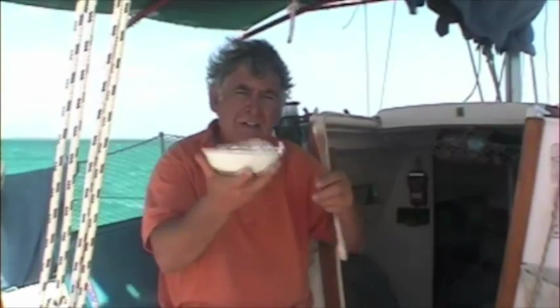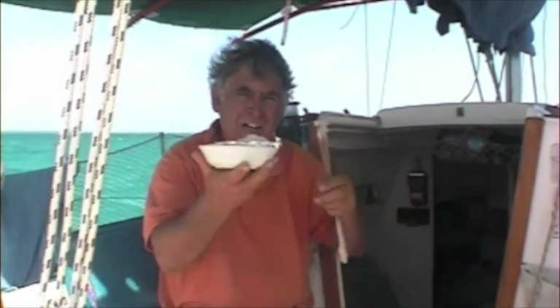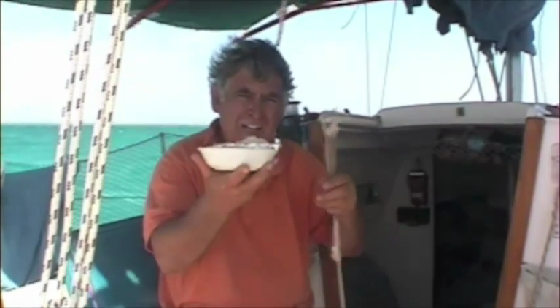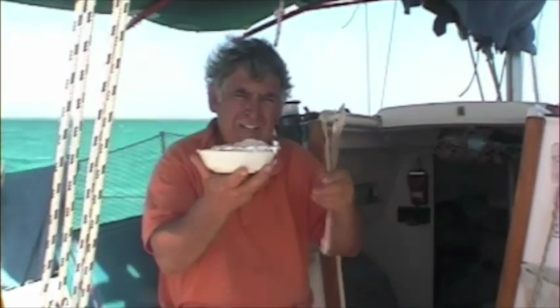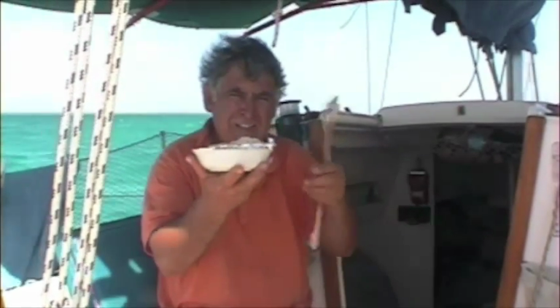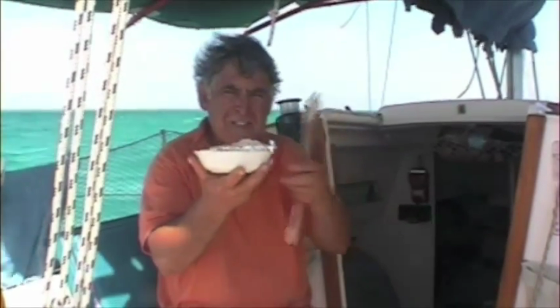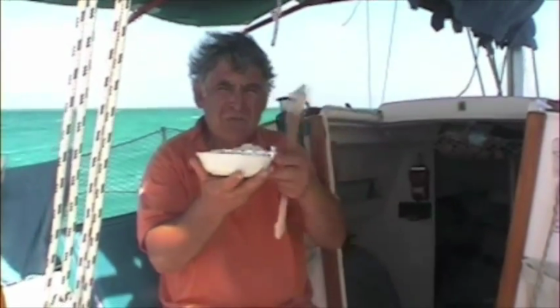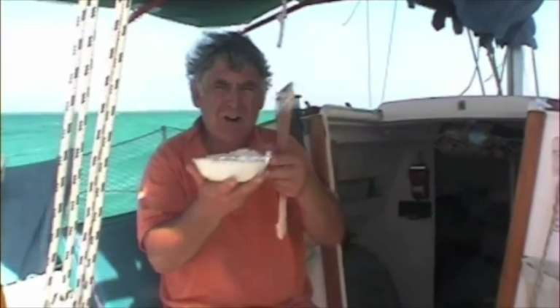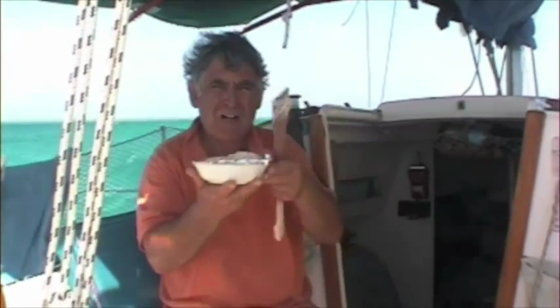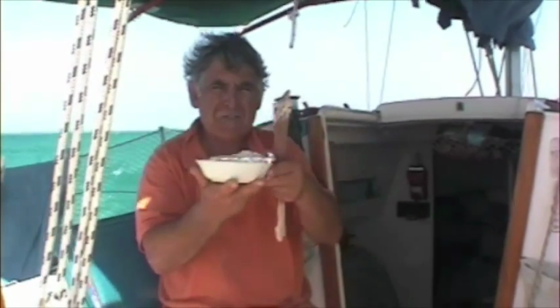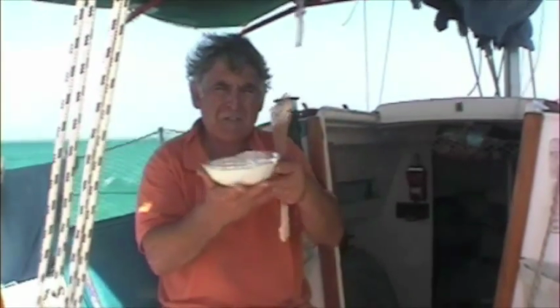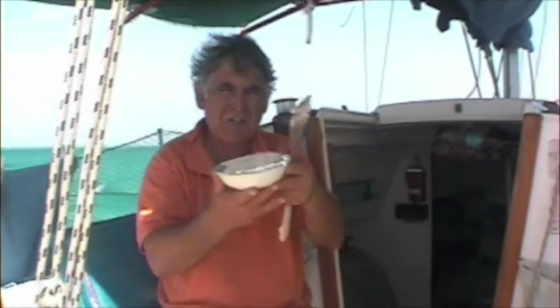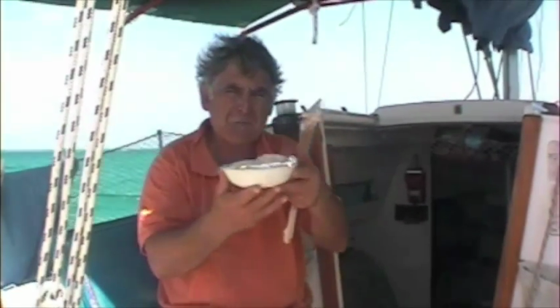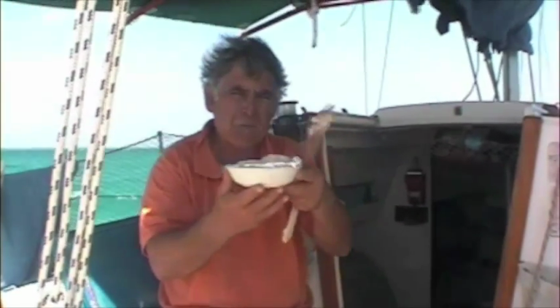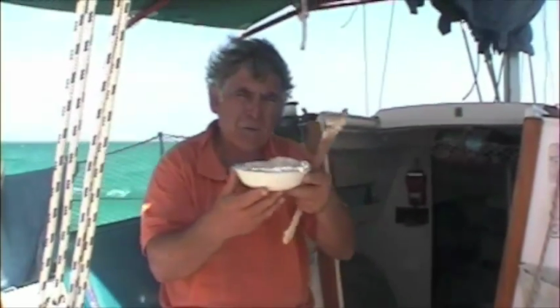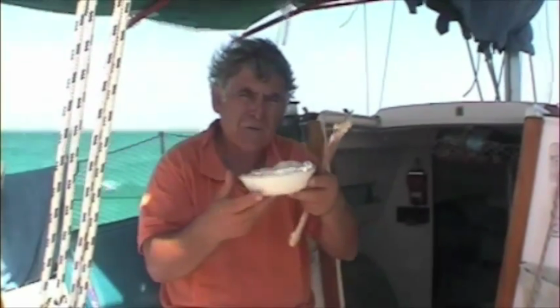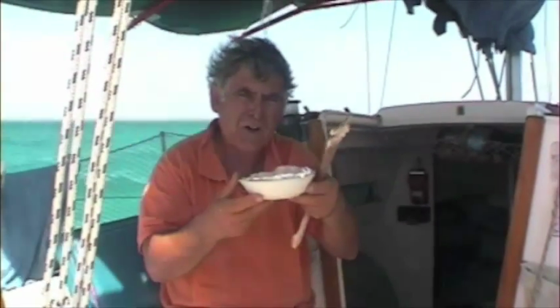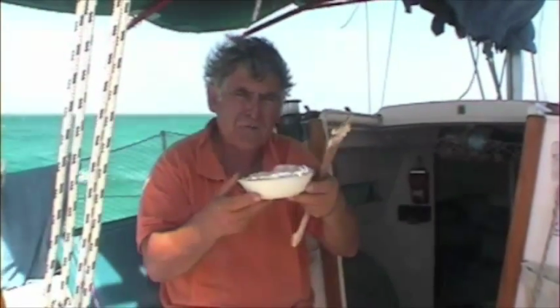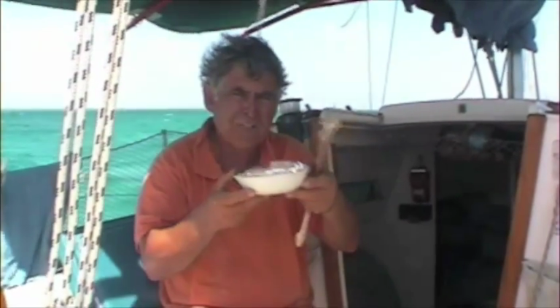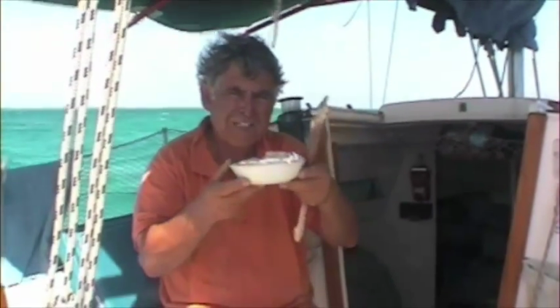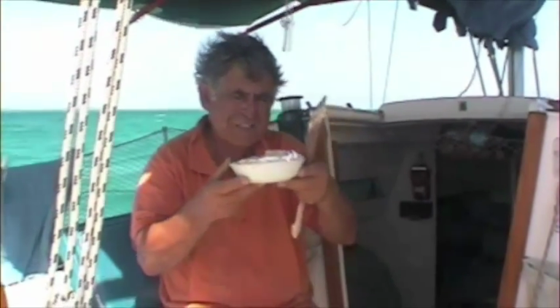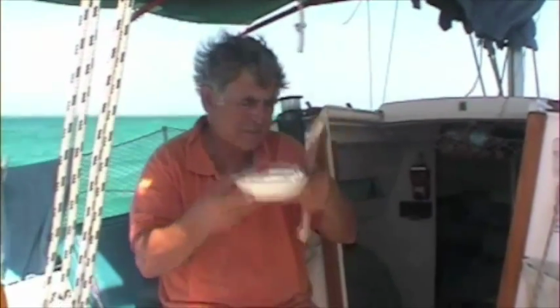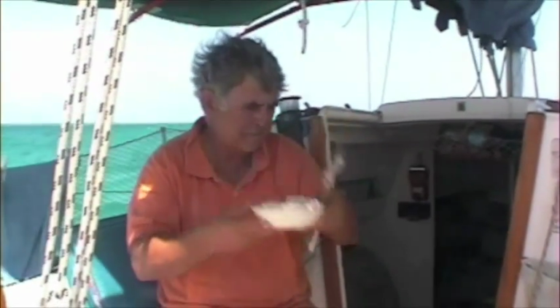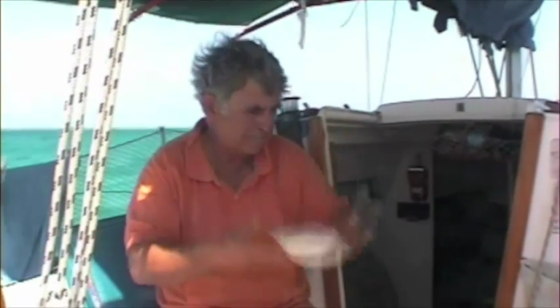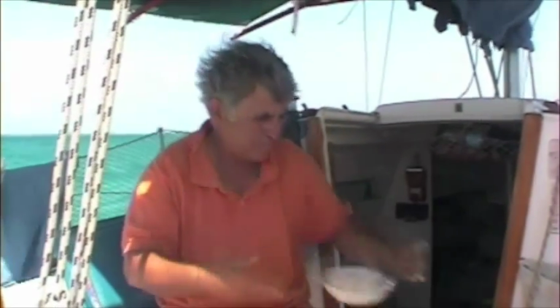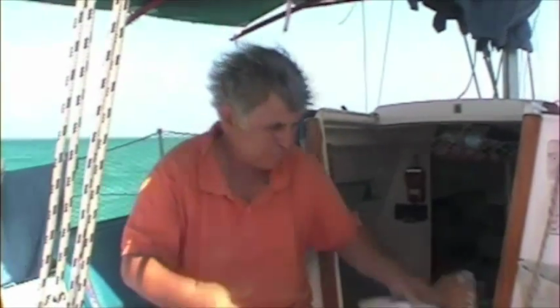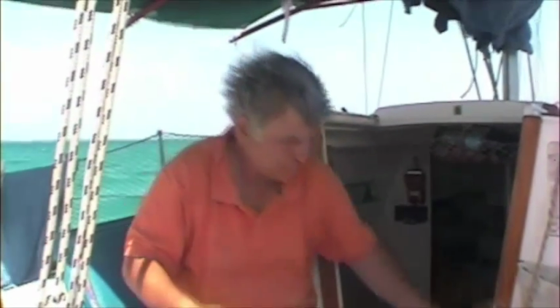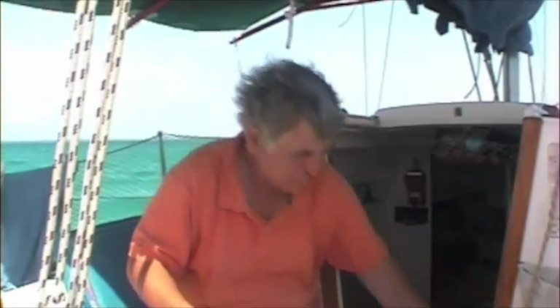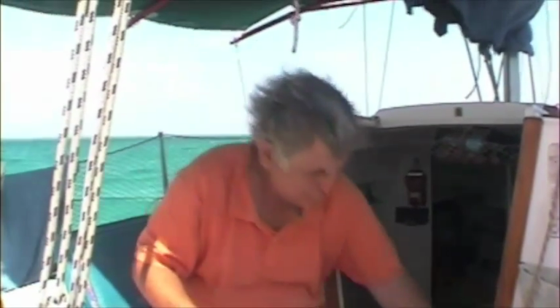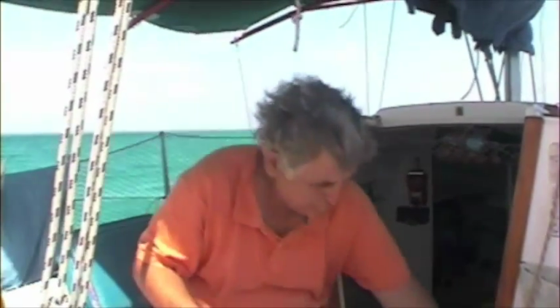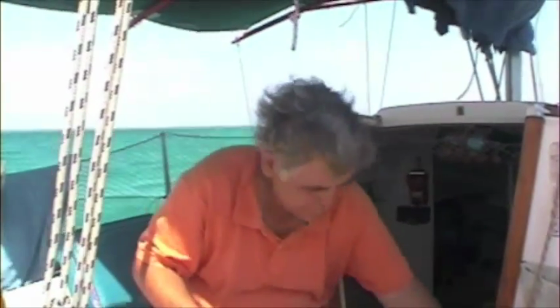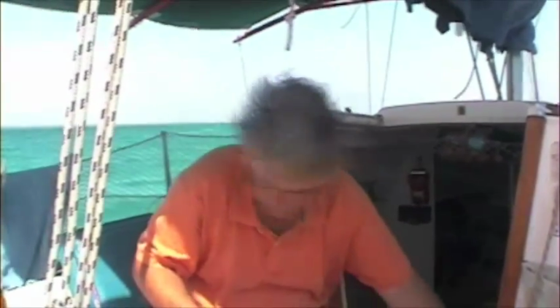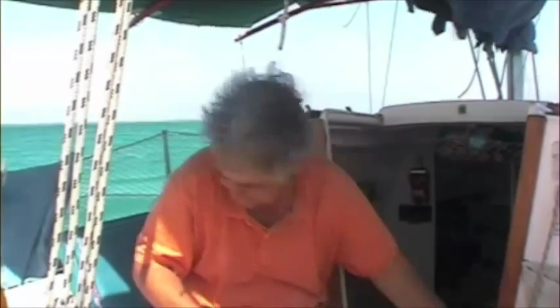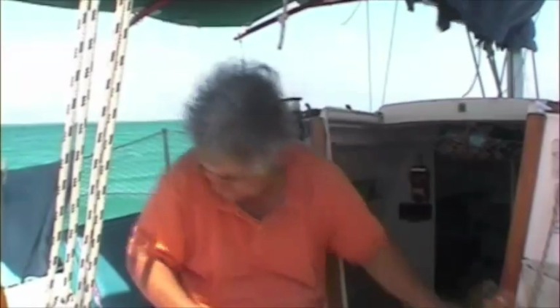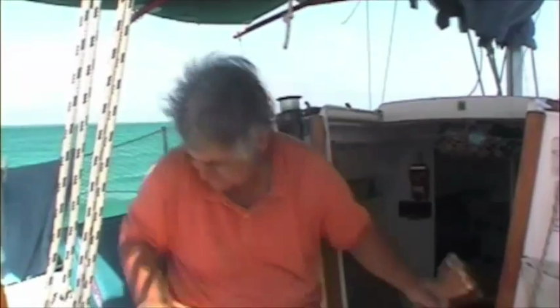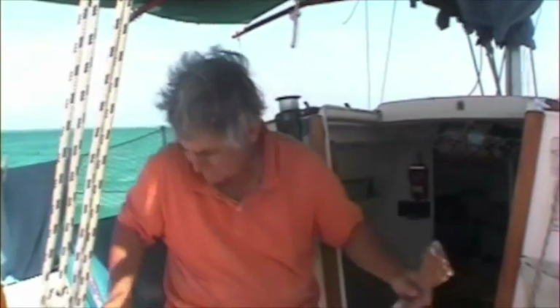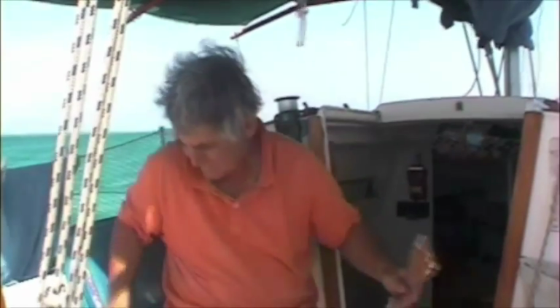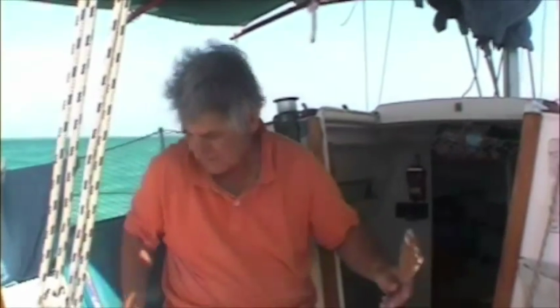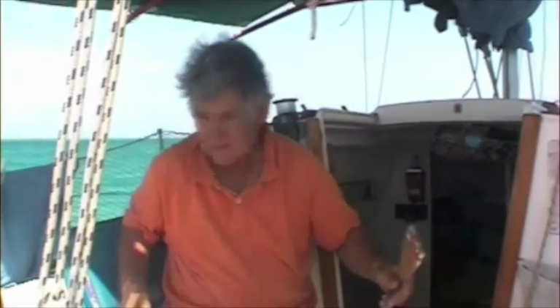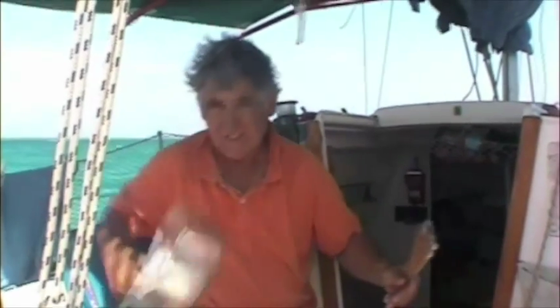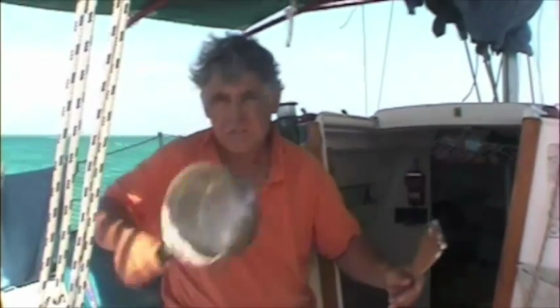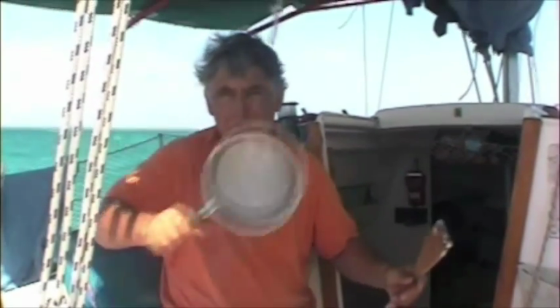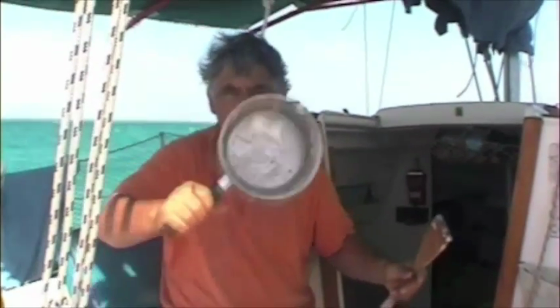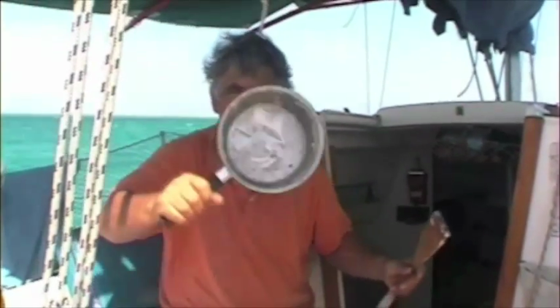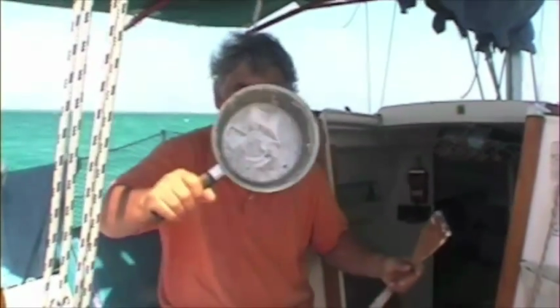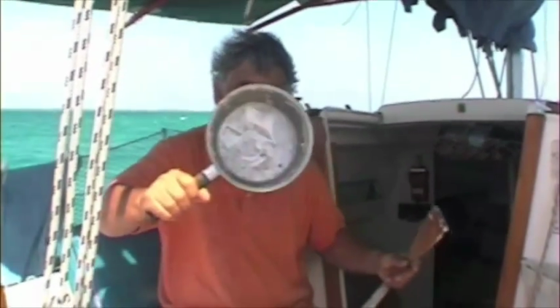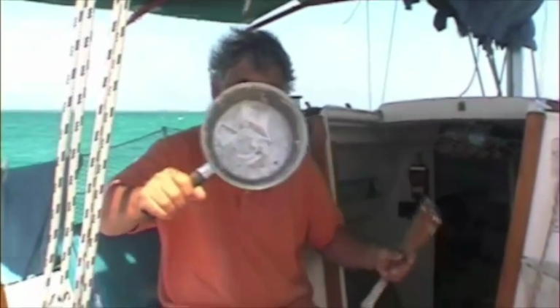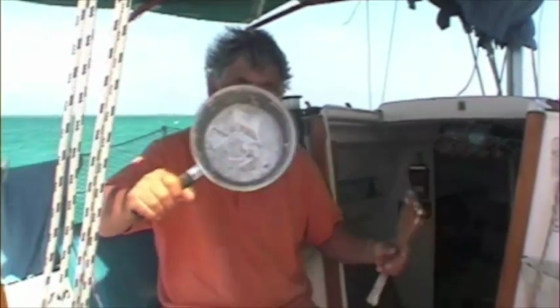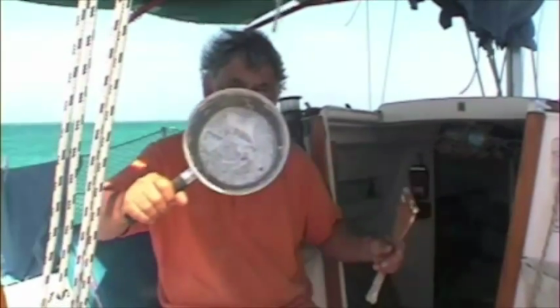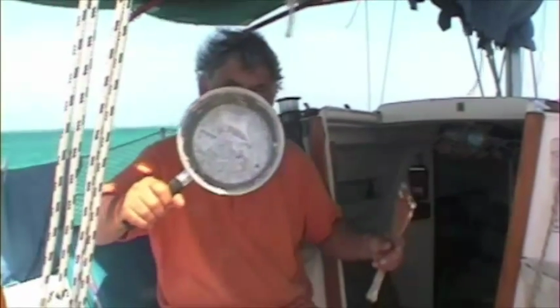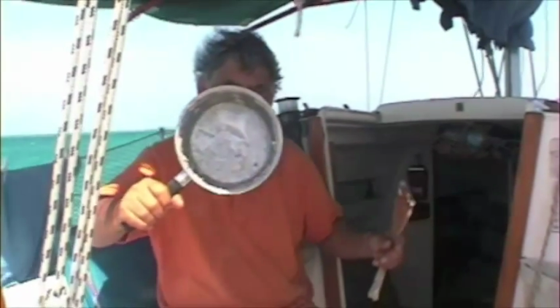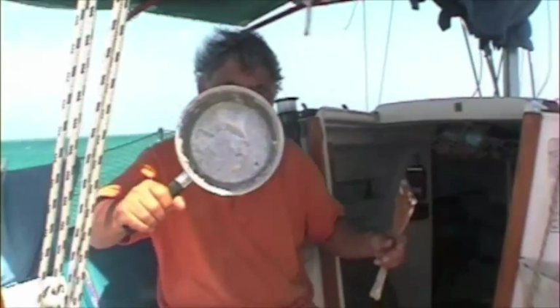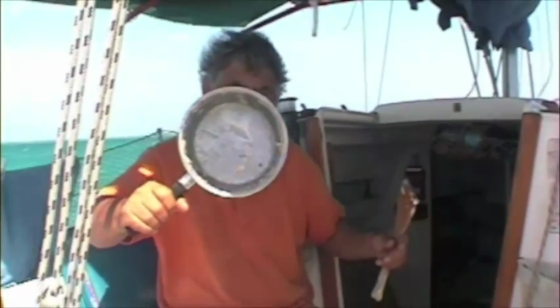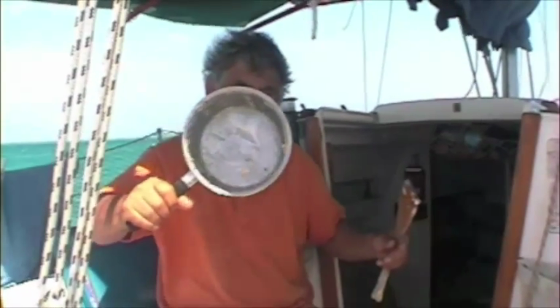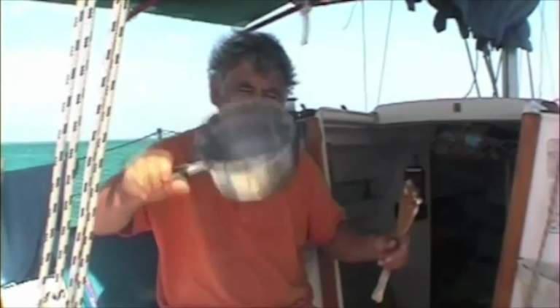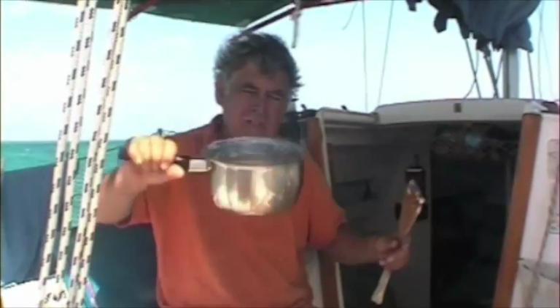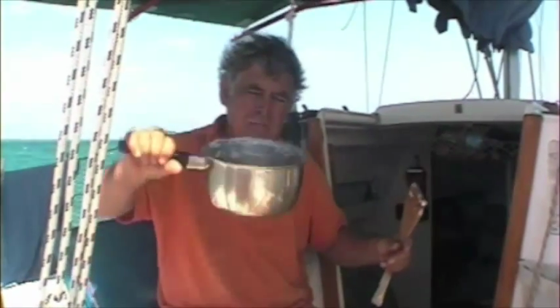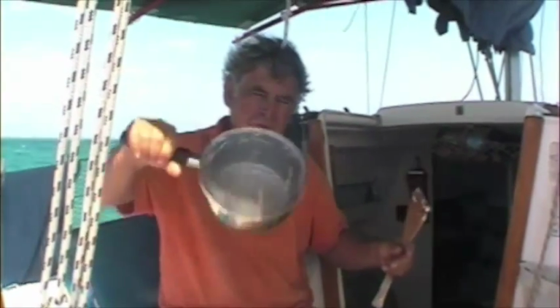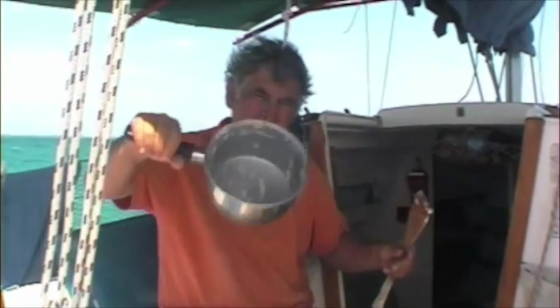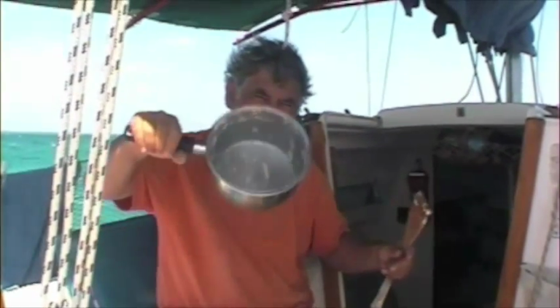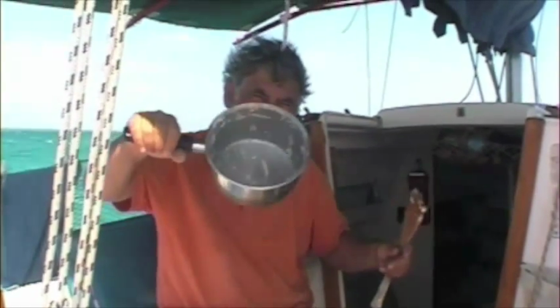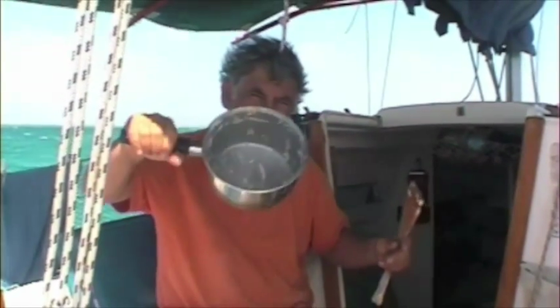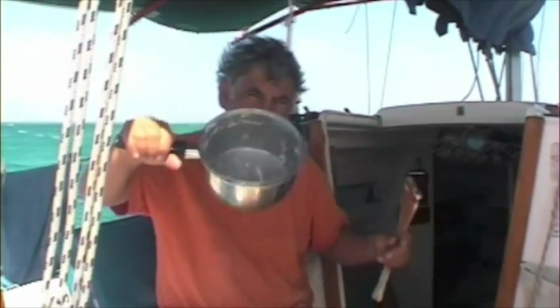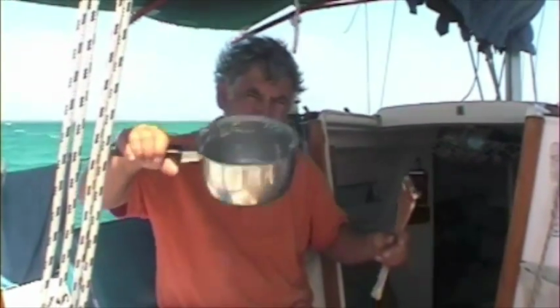Now you let these rise for another 45 minutes. That's what the pan looks like when you finish — pretty clean.